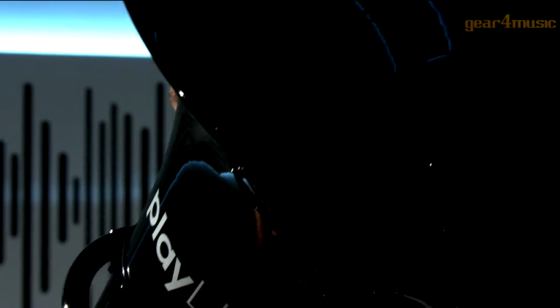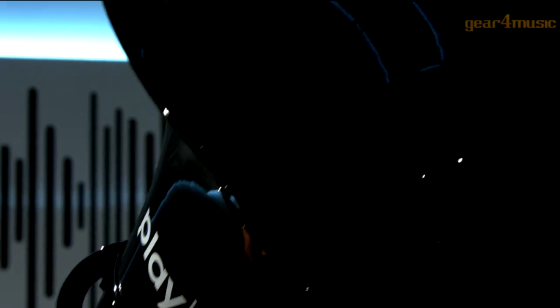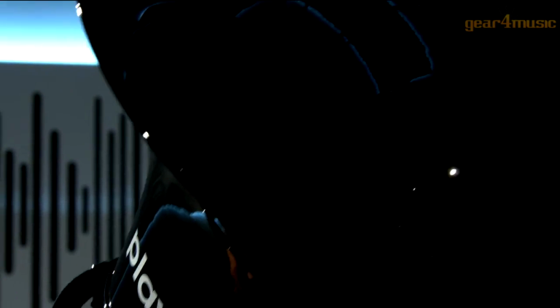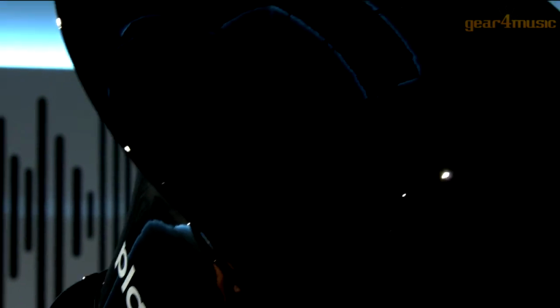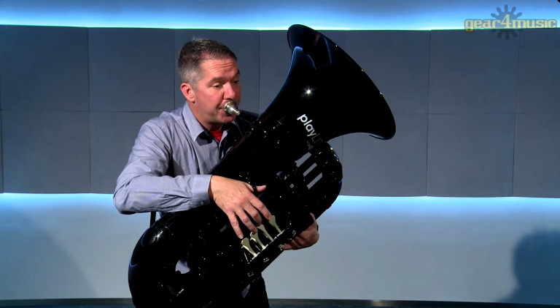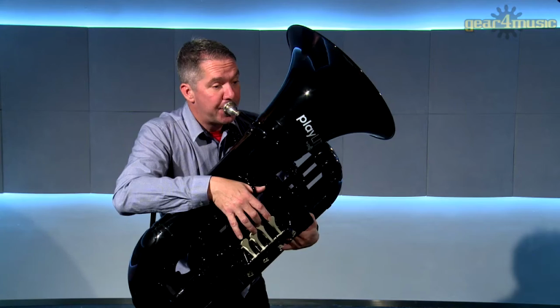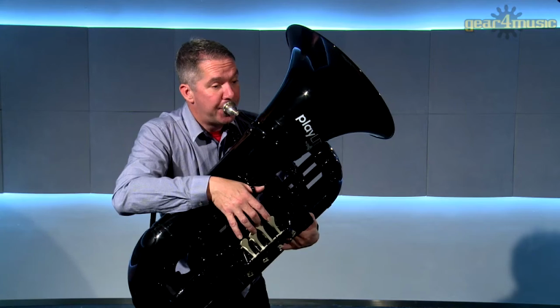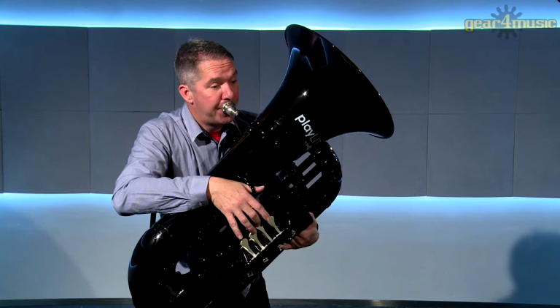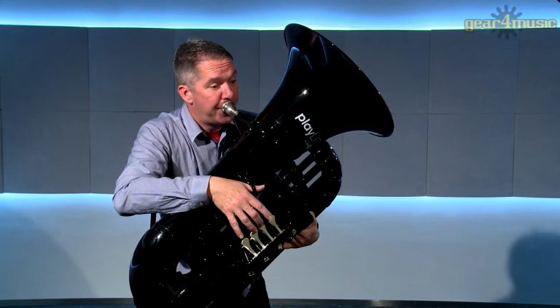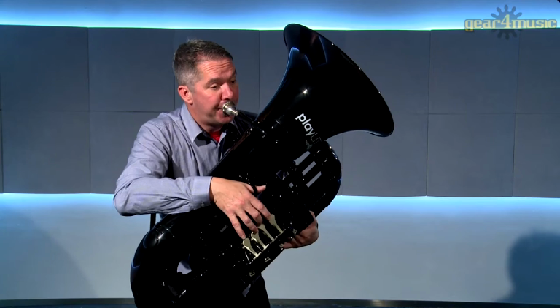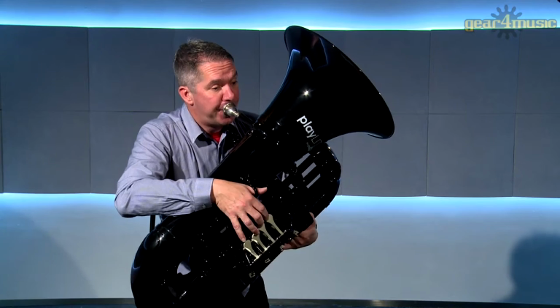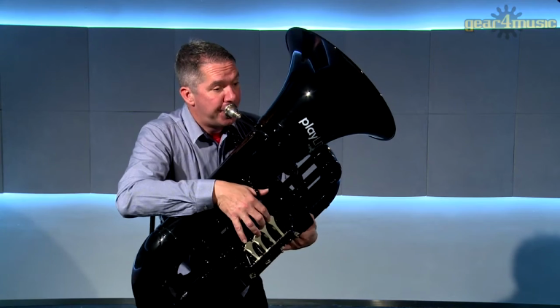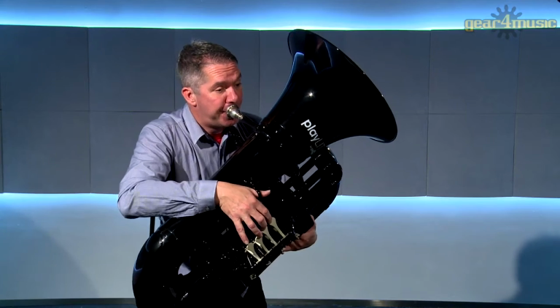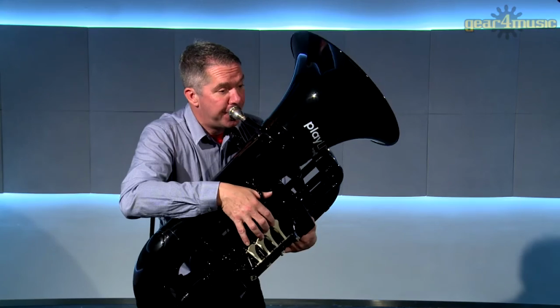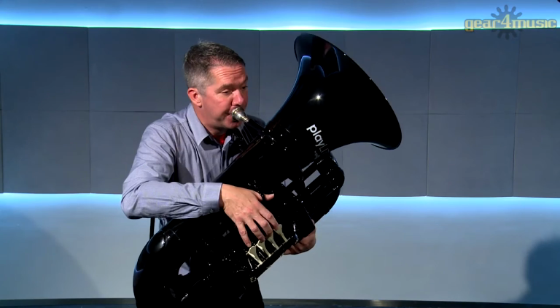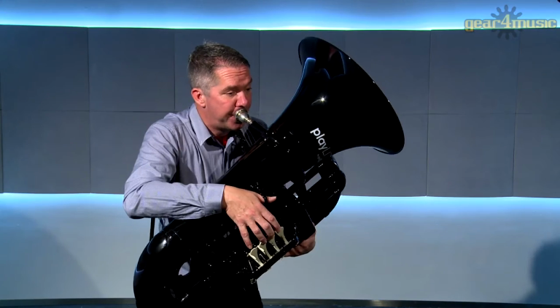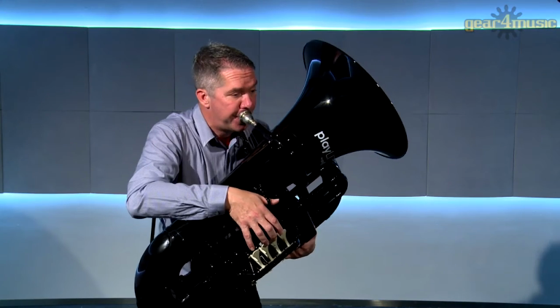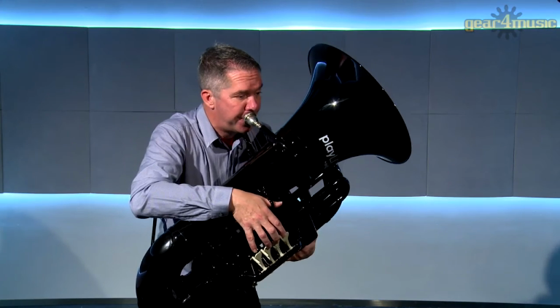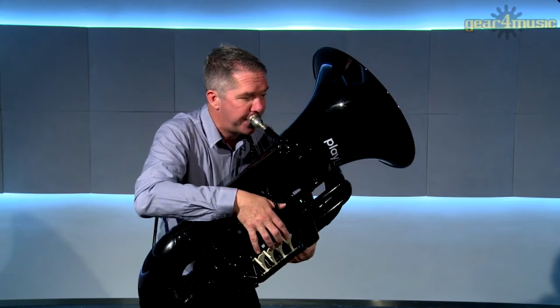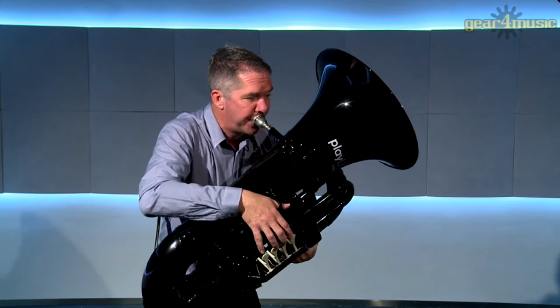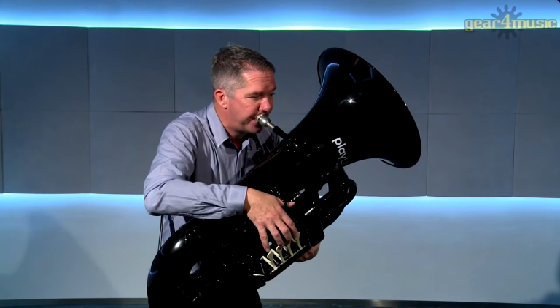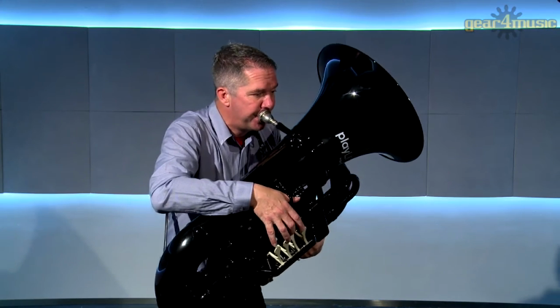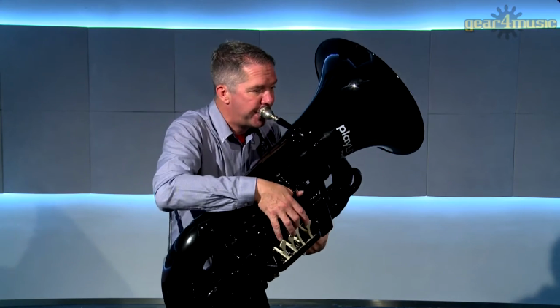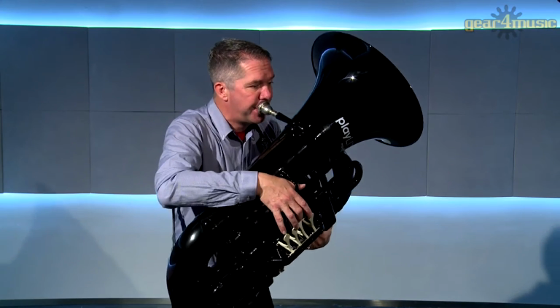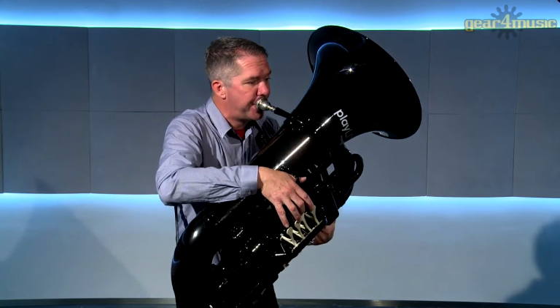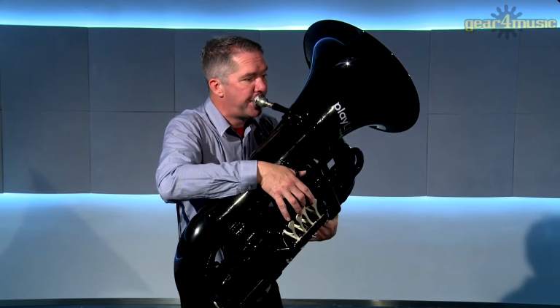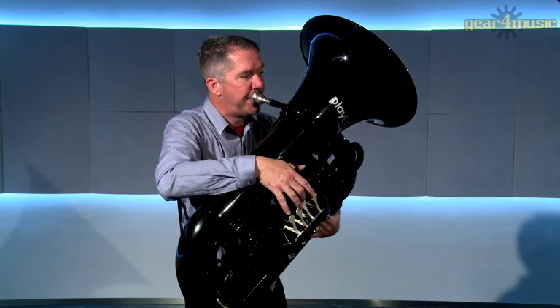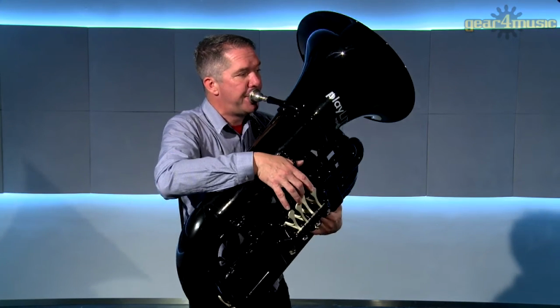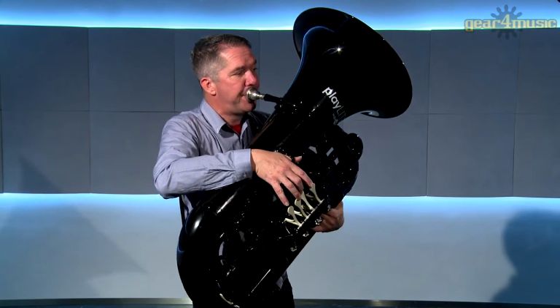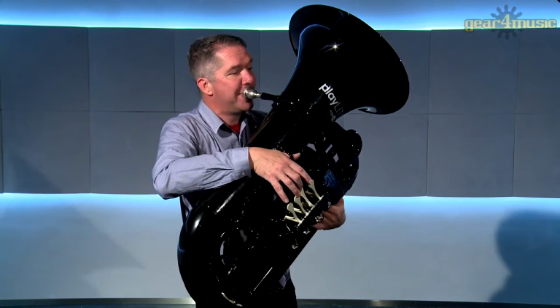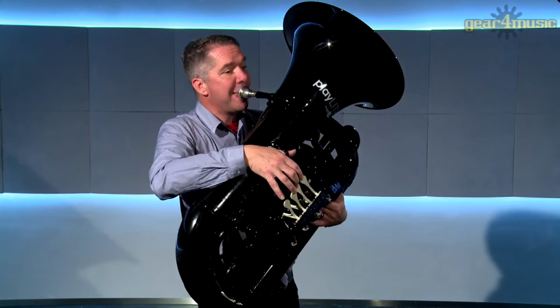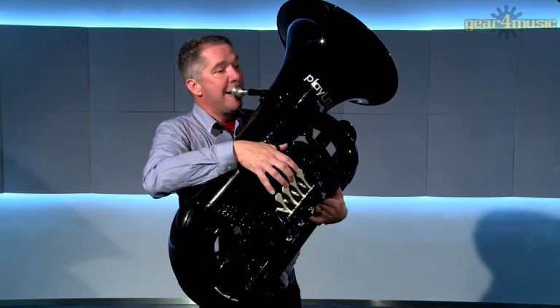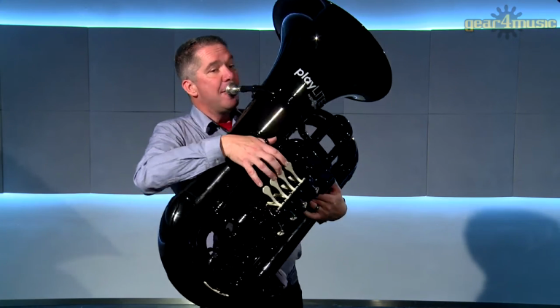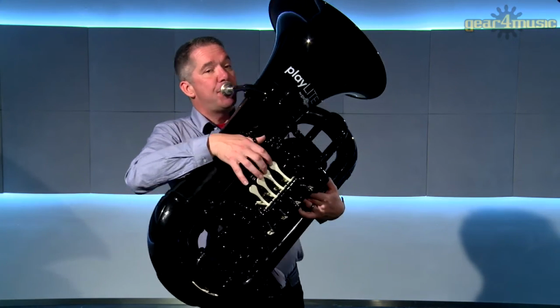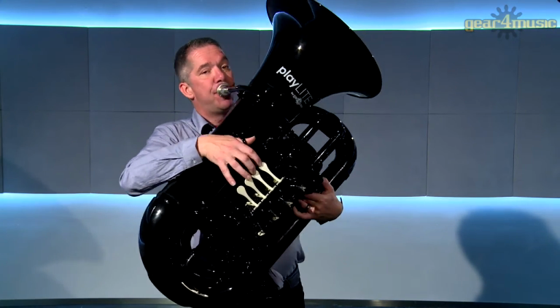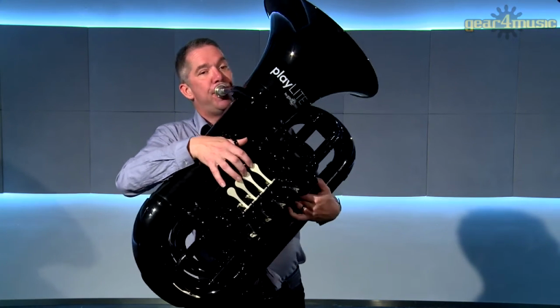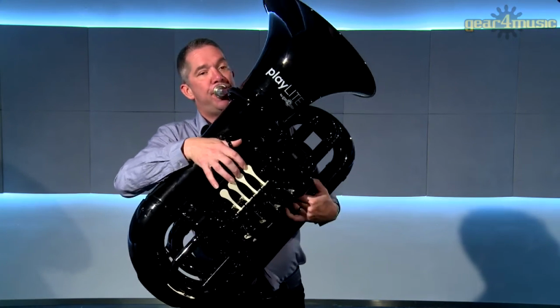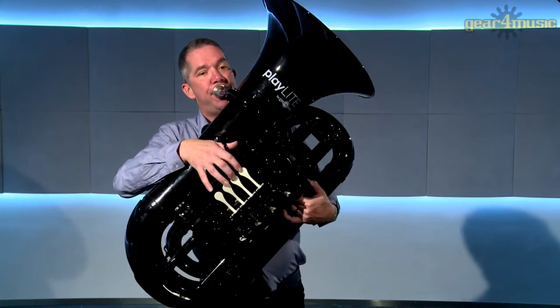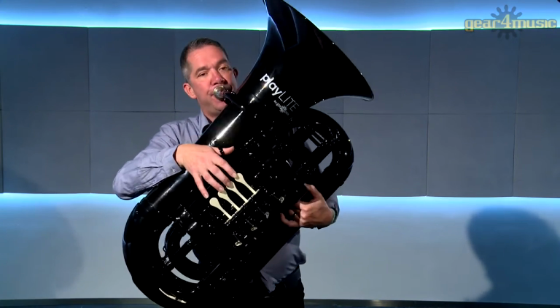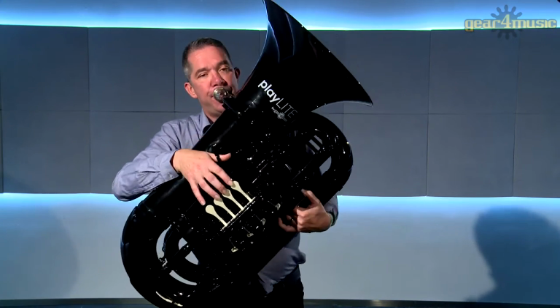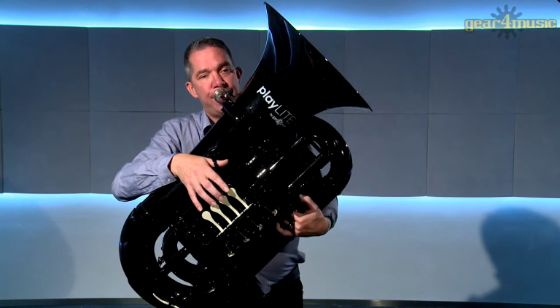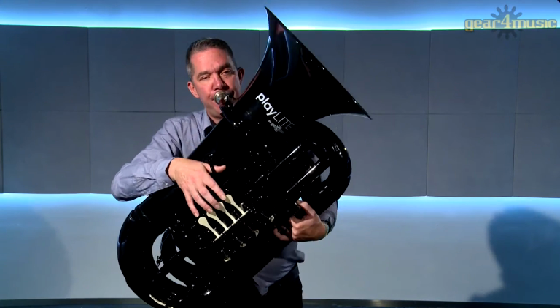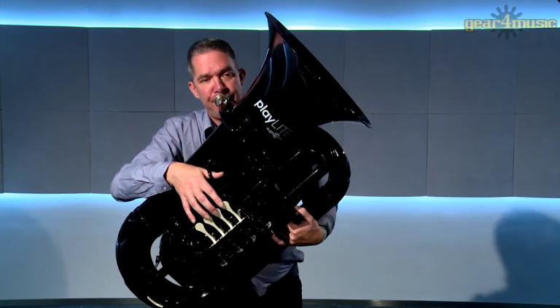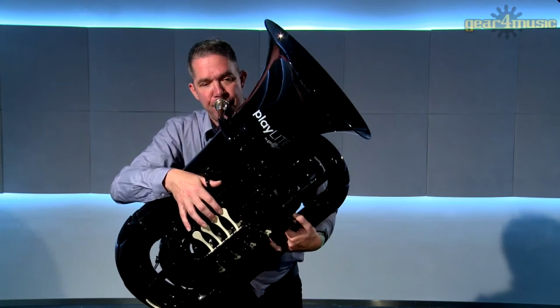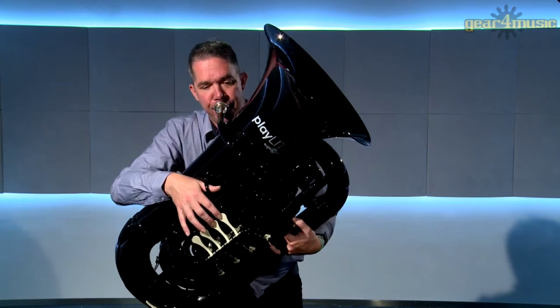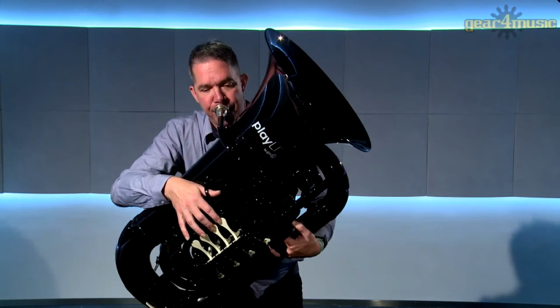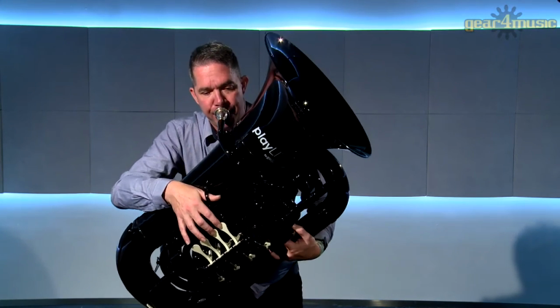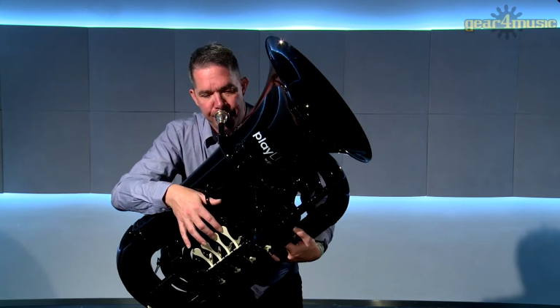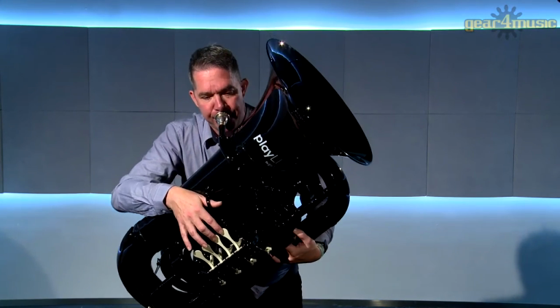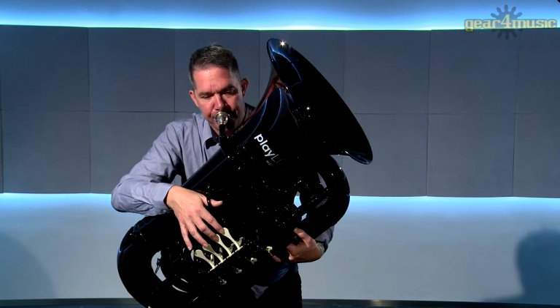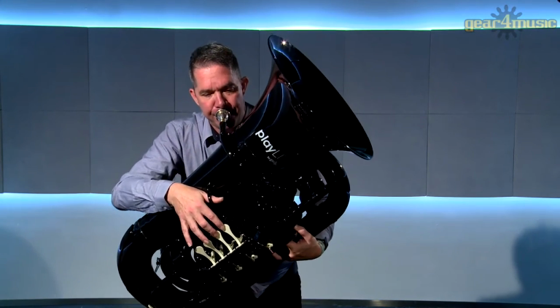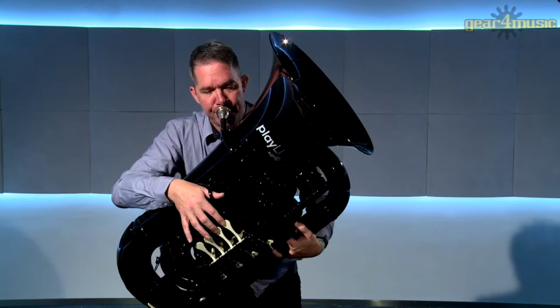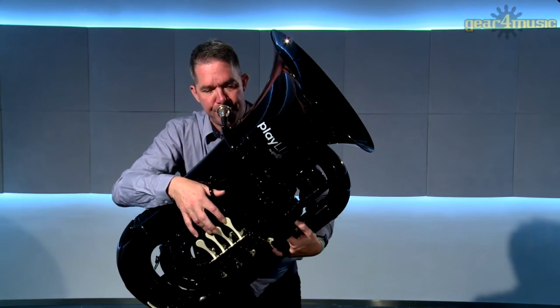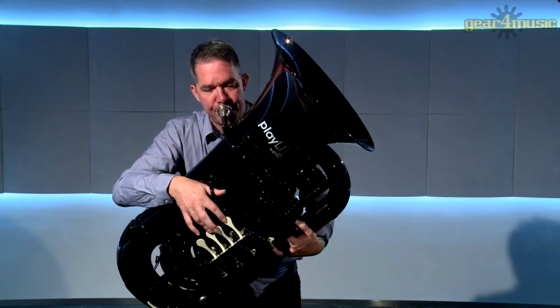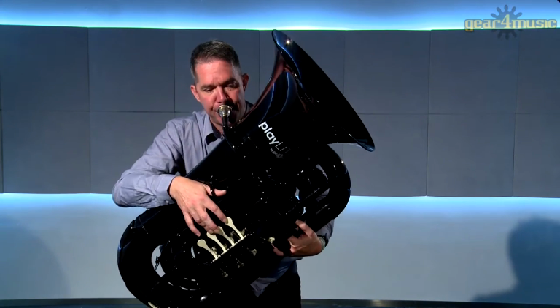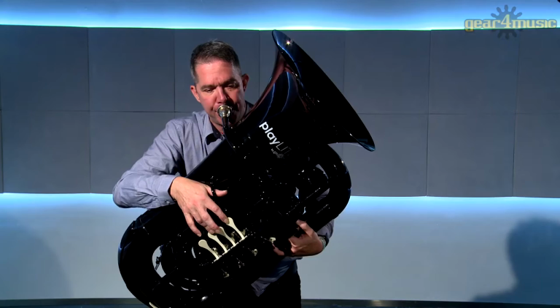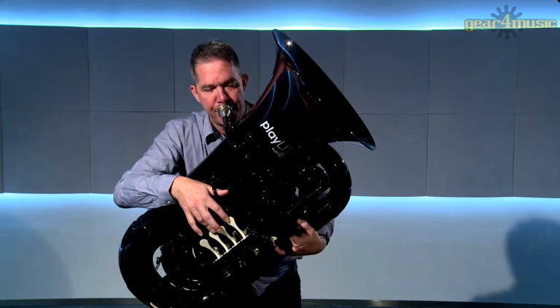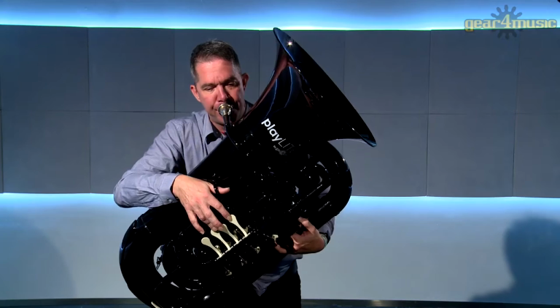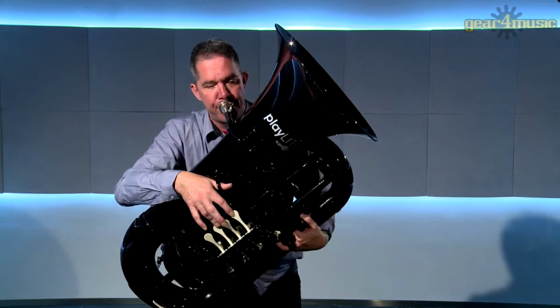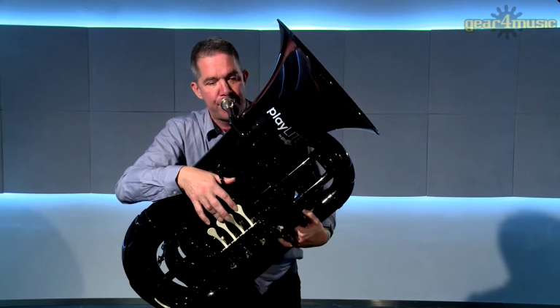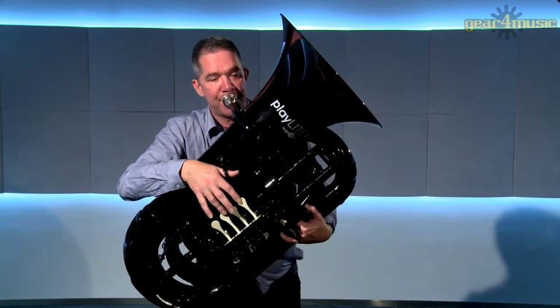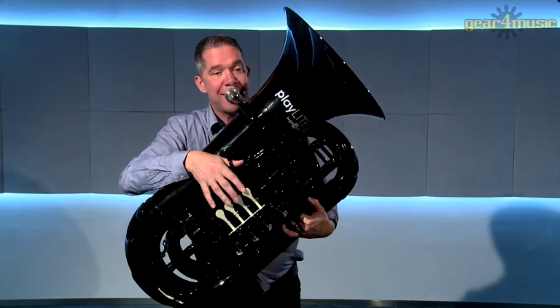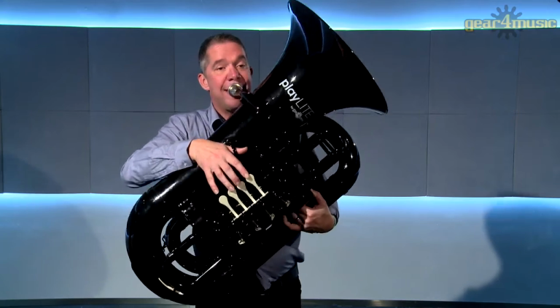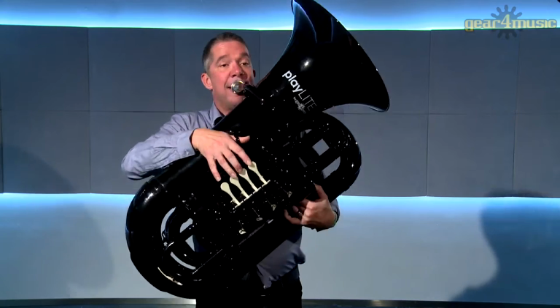The Playlight Hybrid Tuba by Gear 4 Music comes complete with a plastic mouthpiece and a canvas carry bag for easy transport.